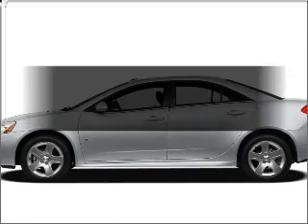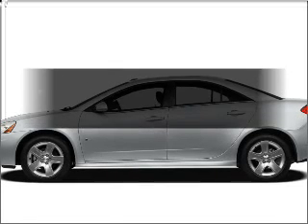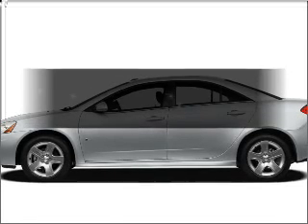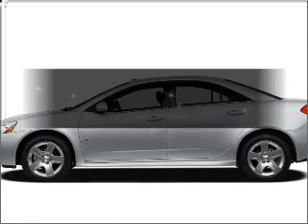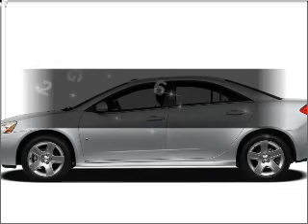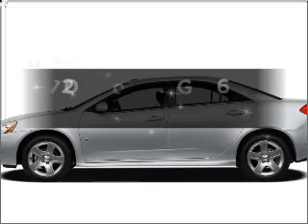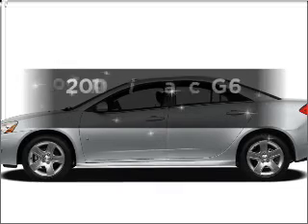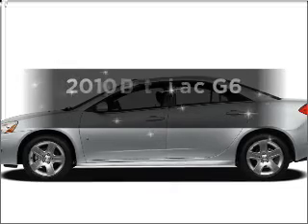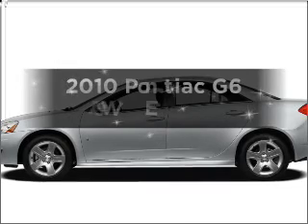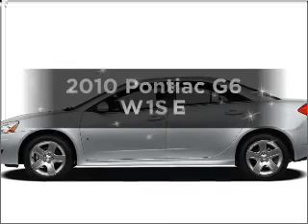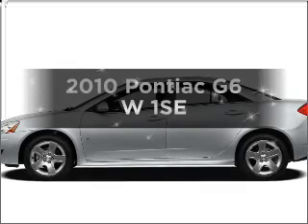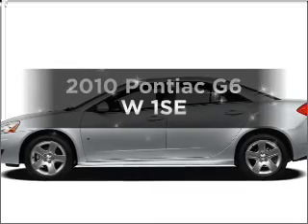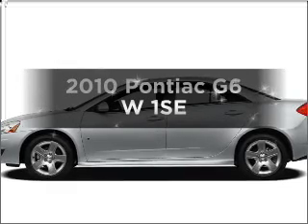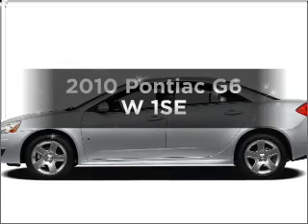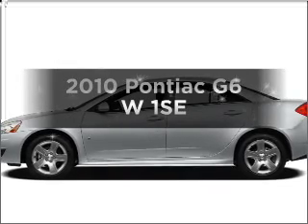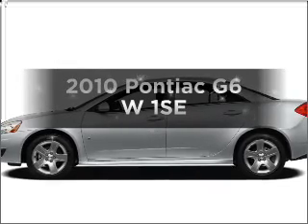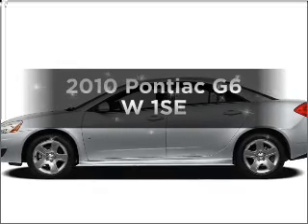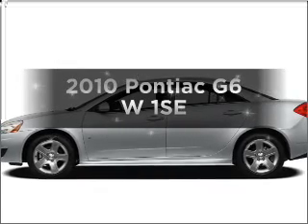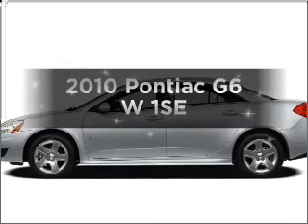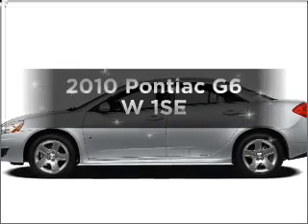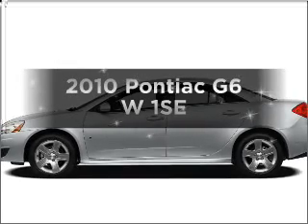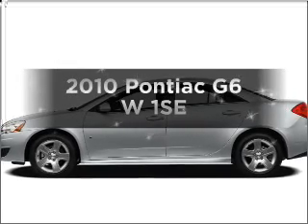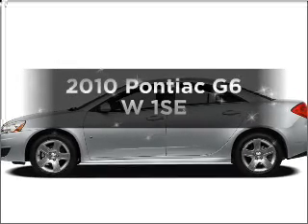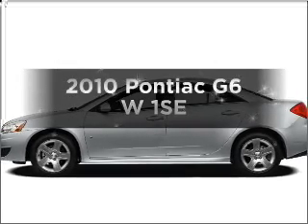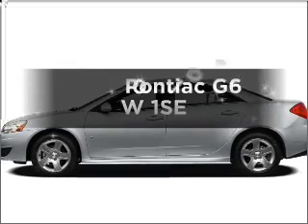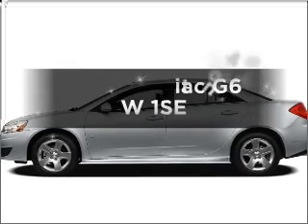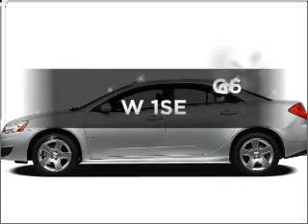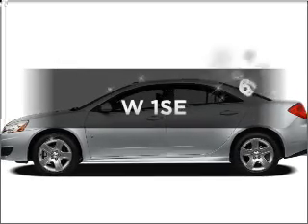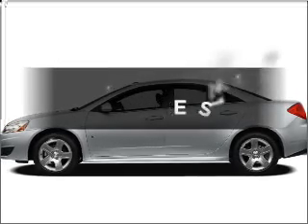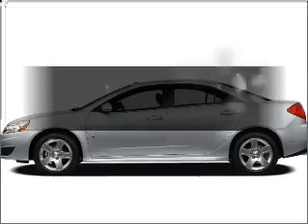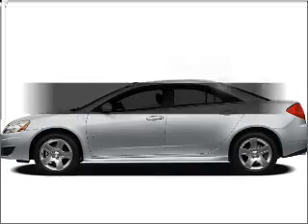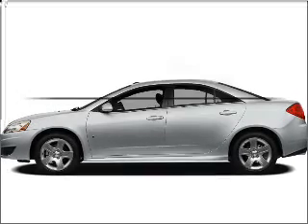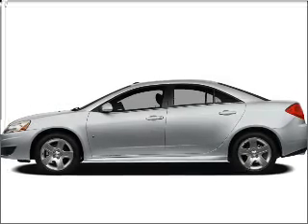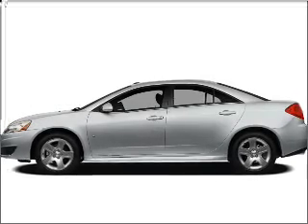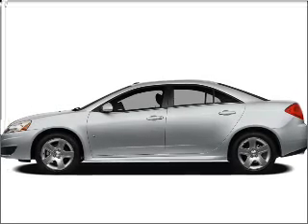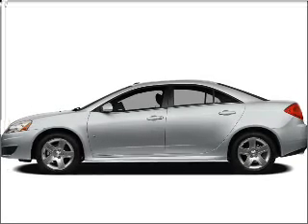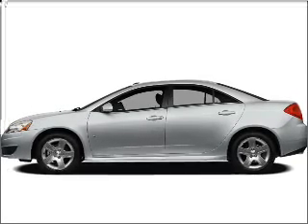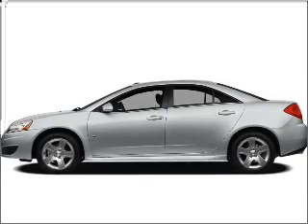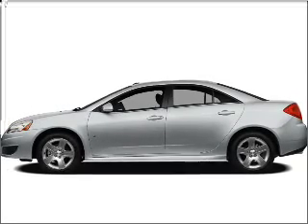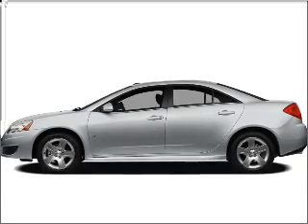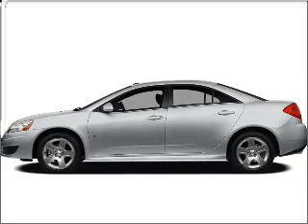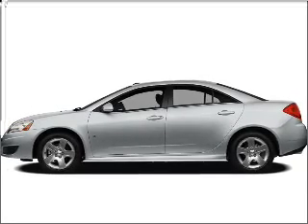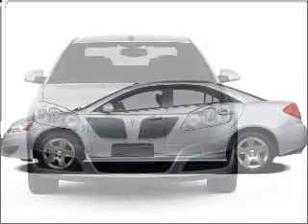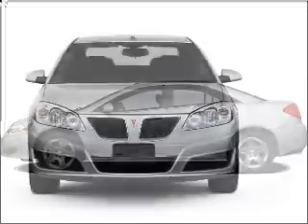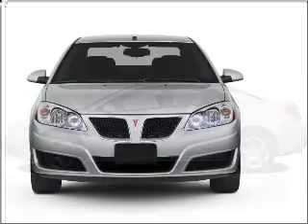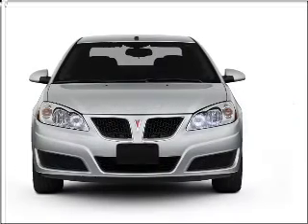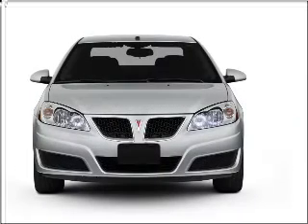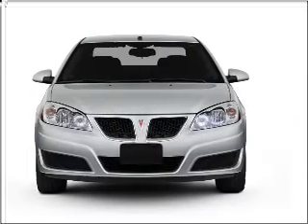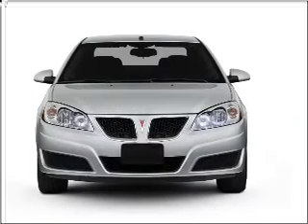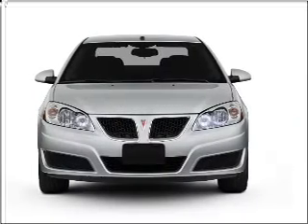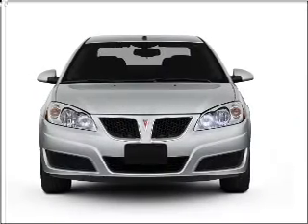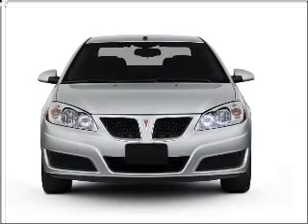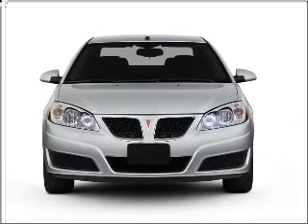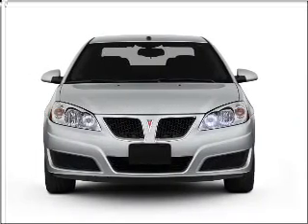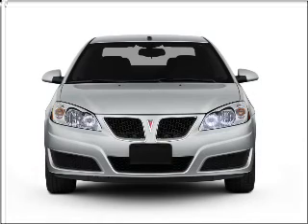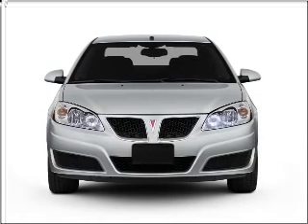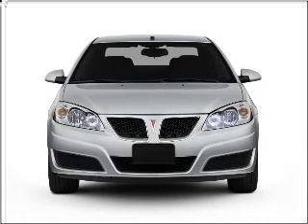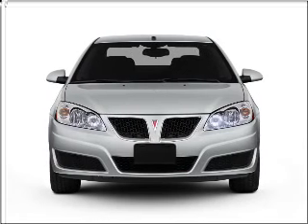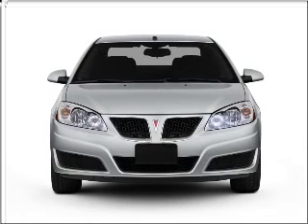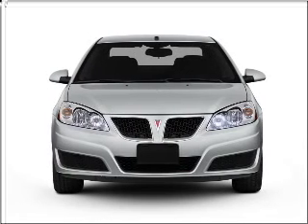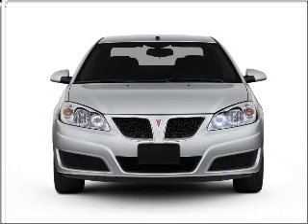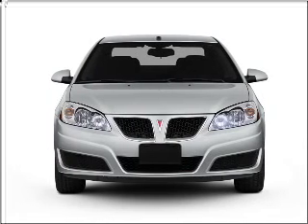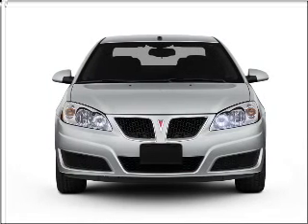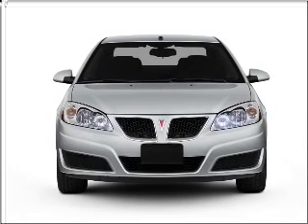Imagine yourself in this 2010 Pontiac G6. Travel the roads in style and comfort in this great vehicle.